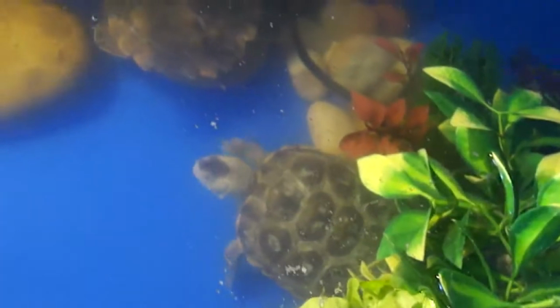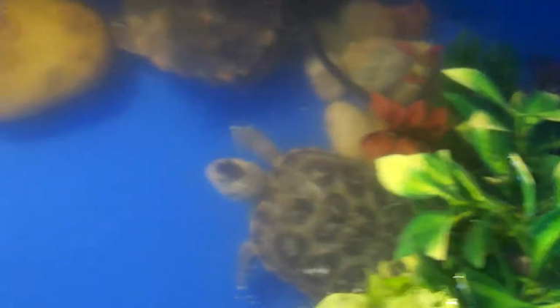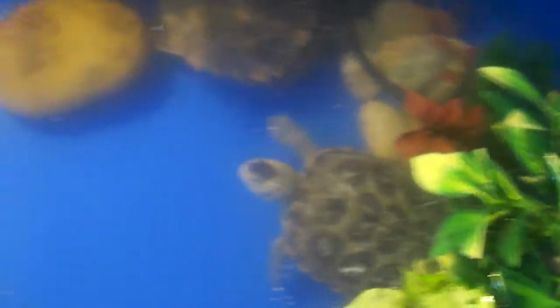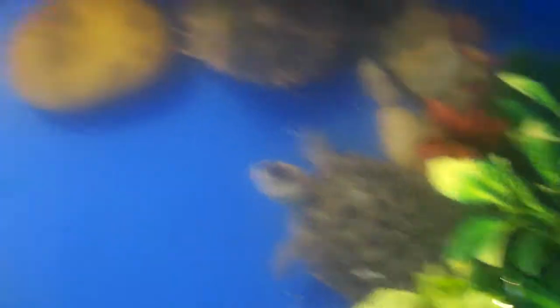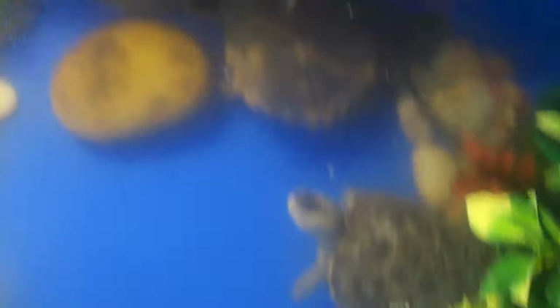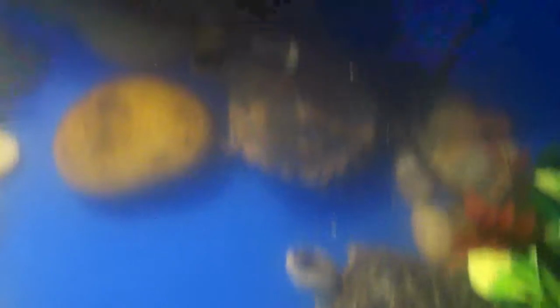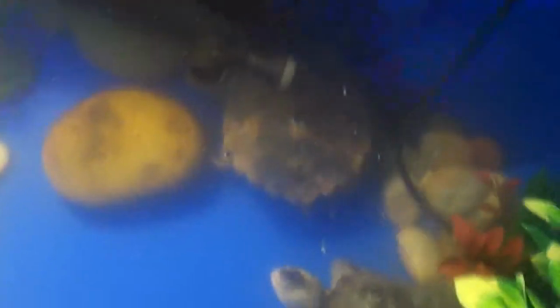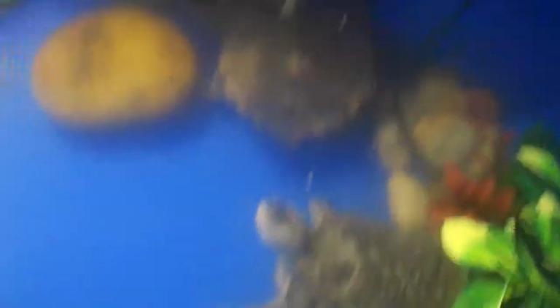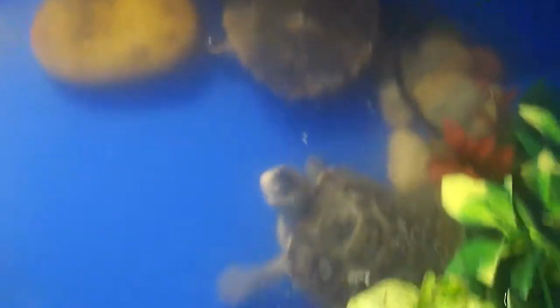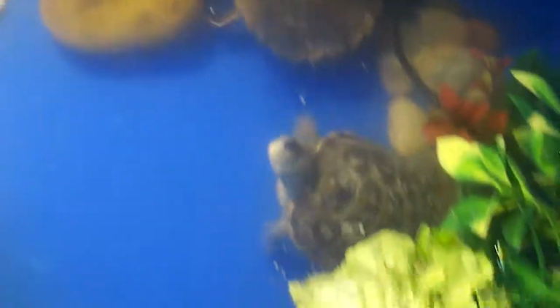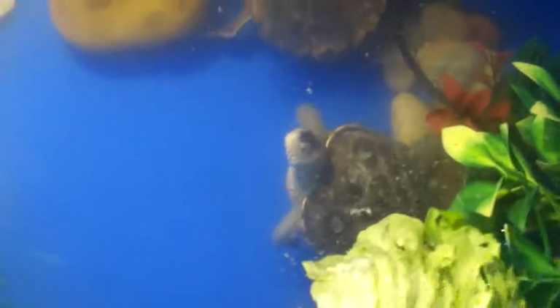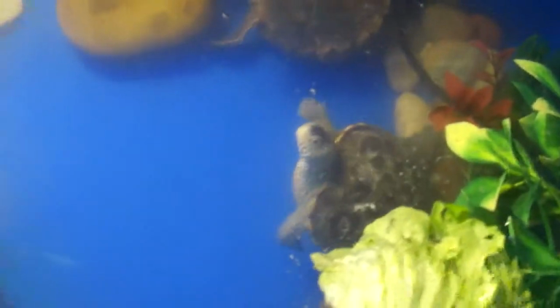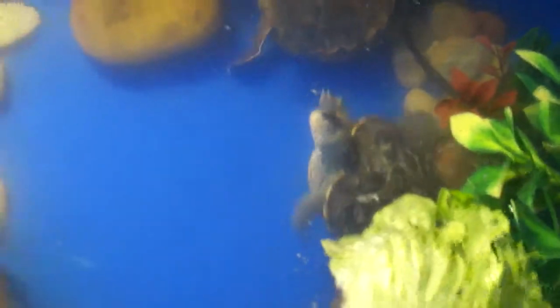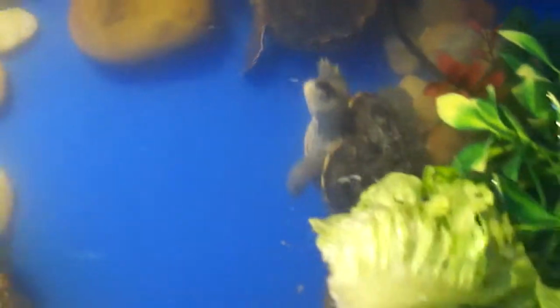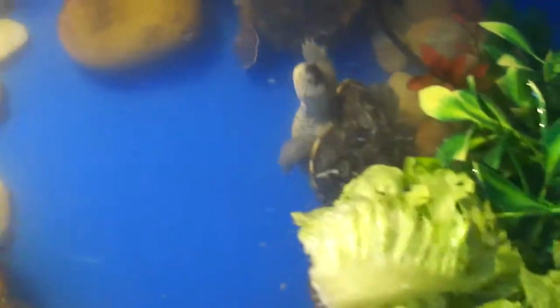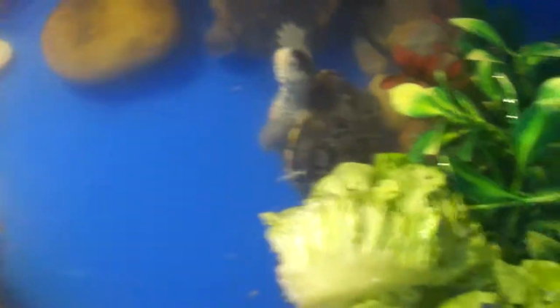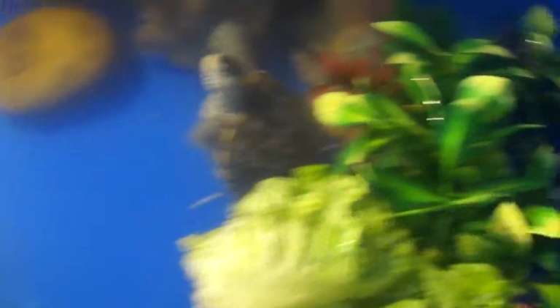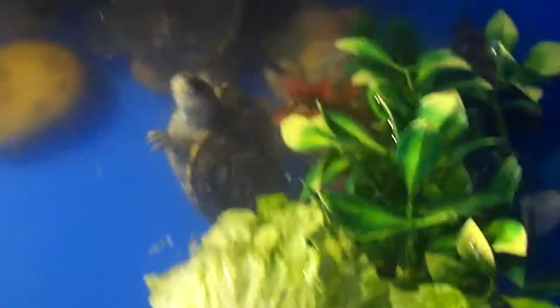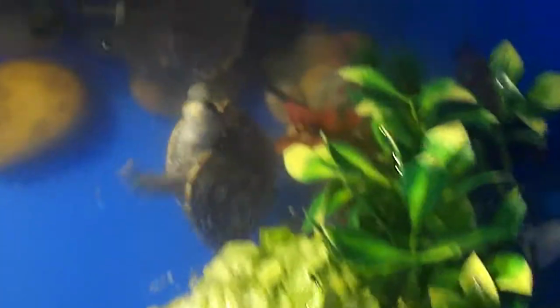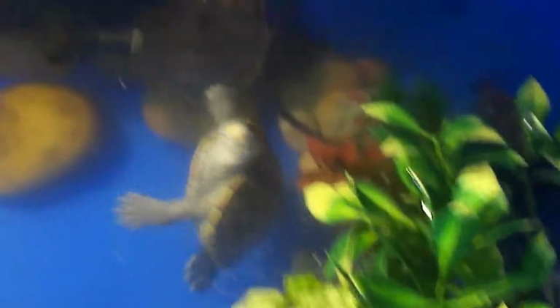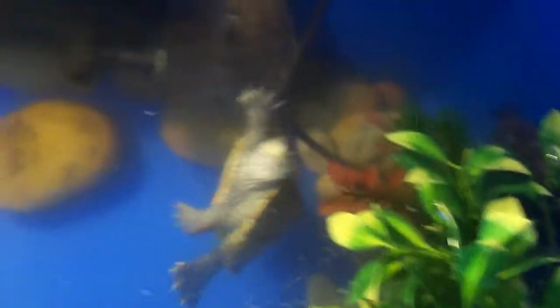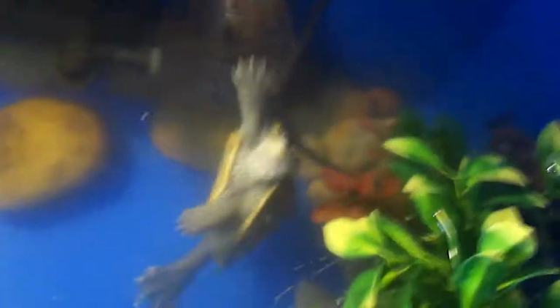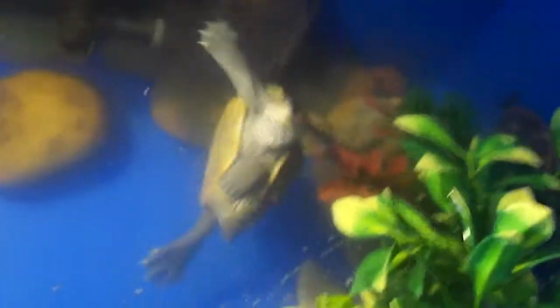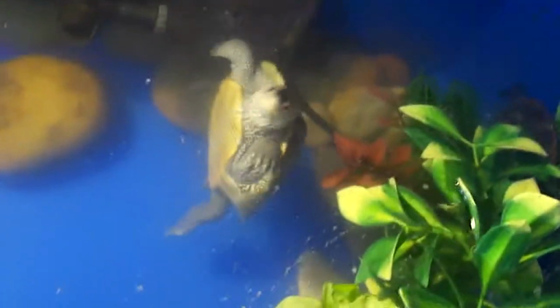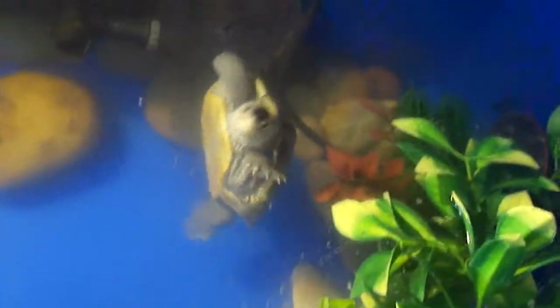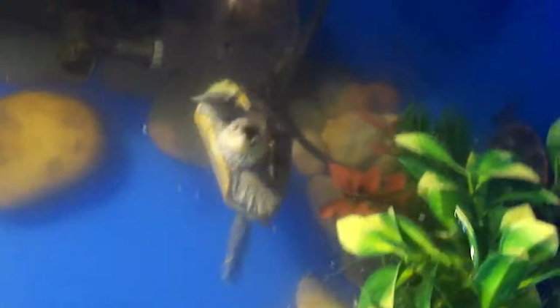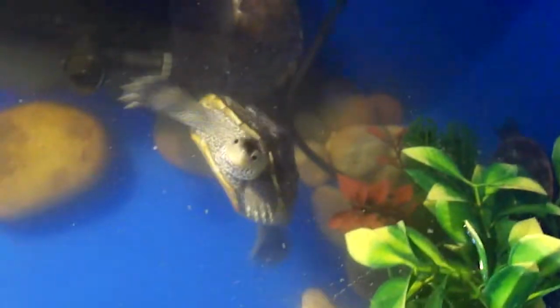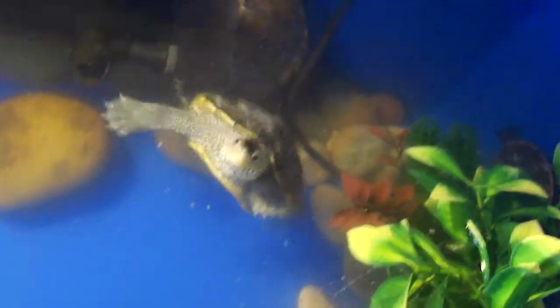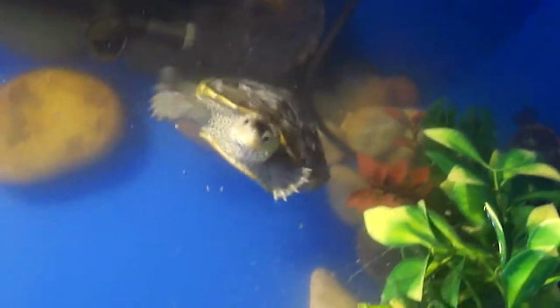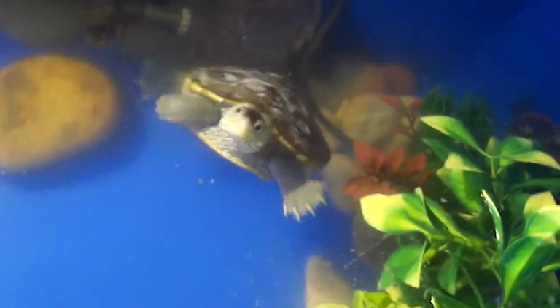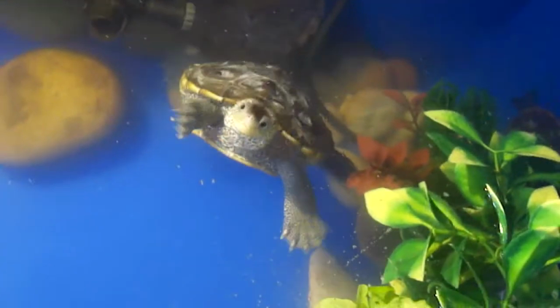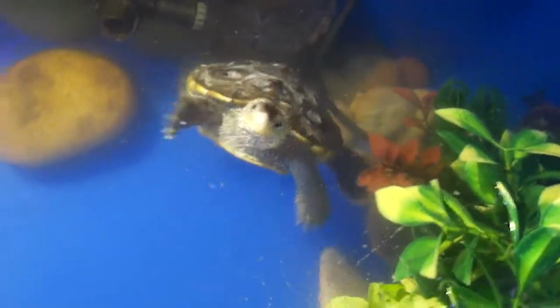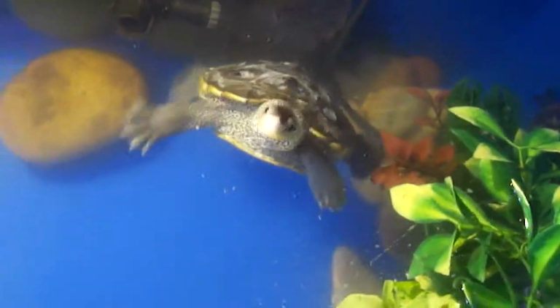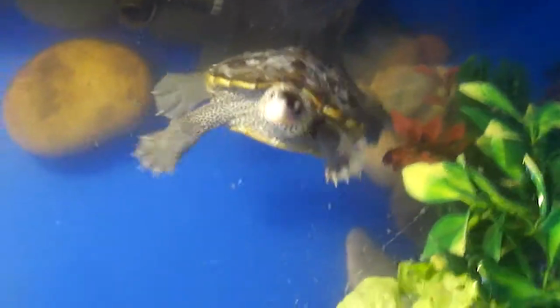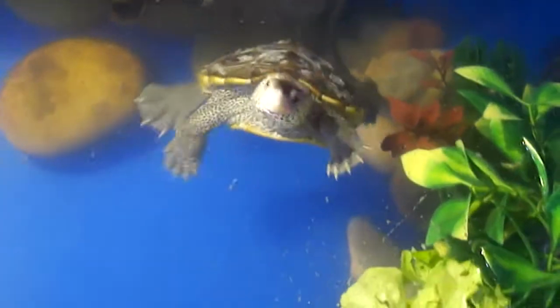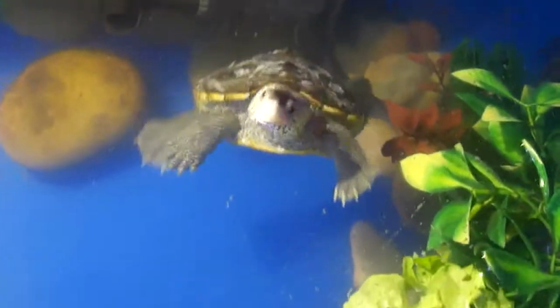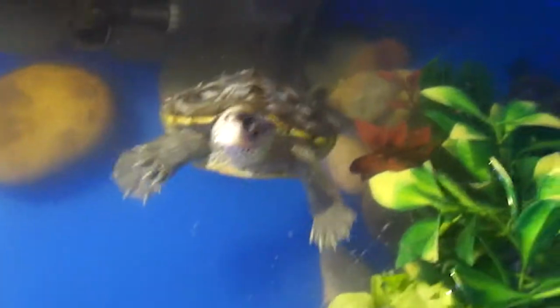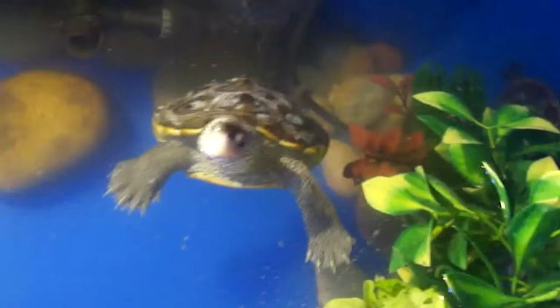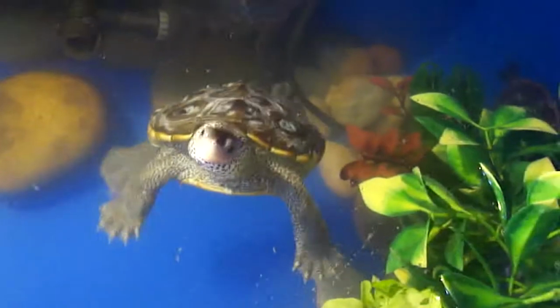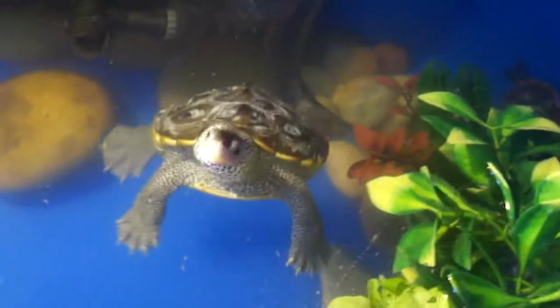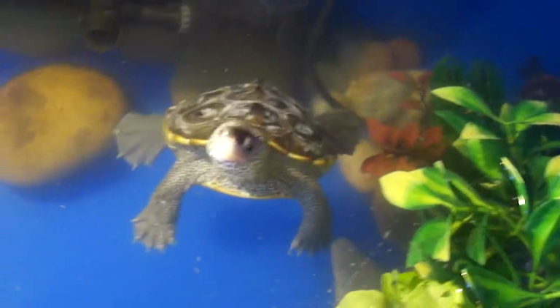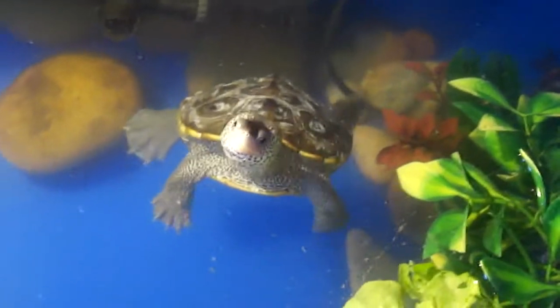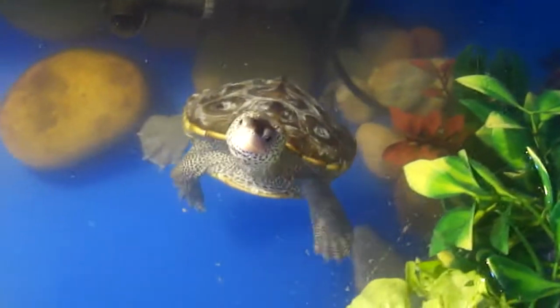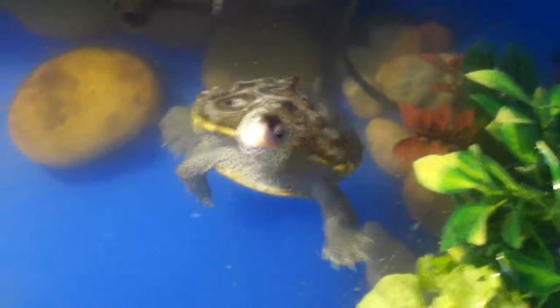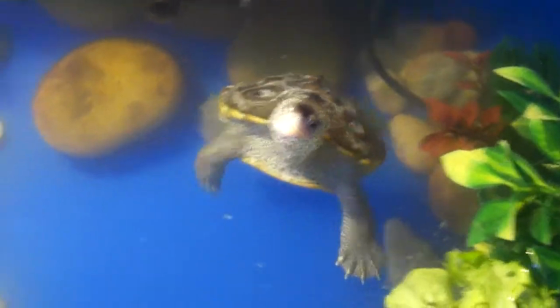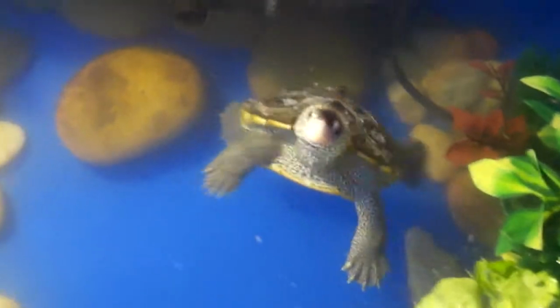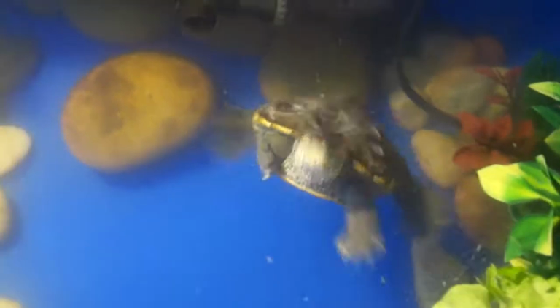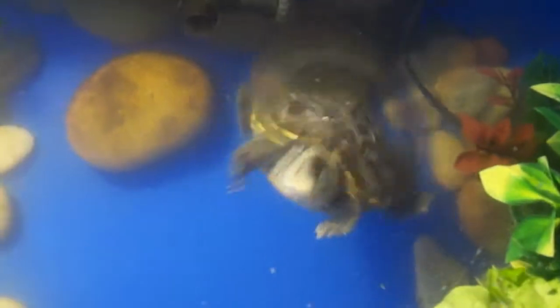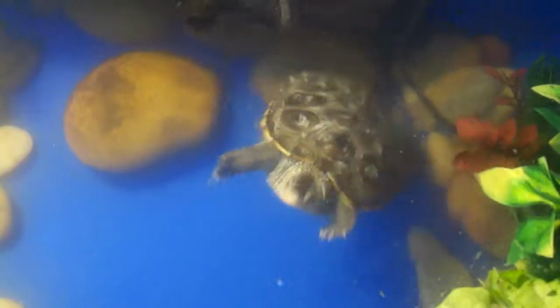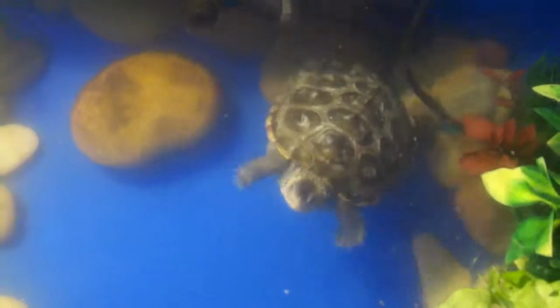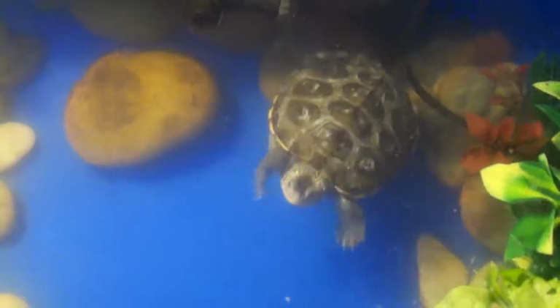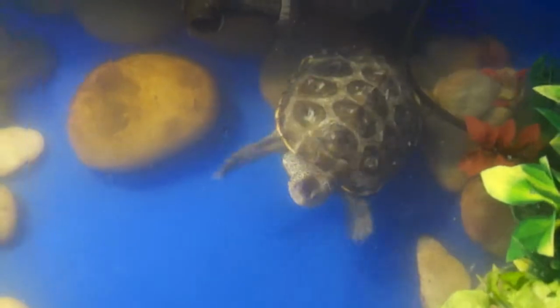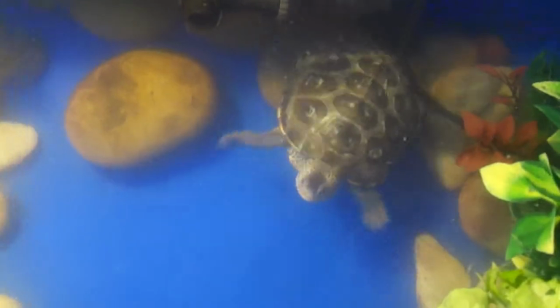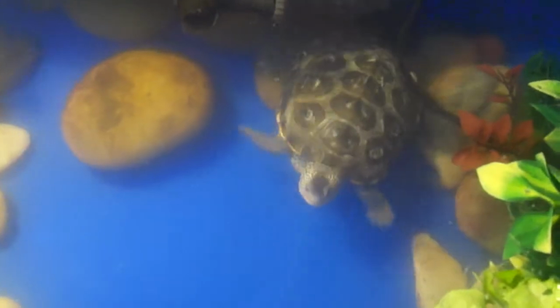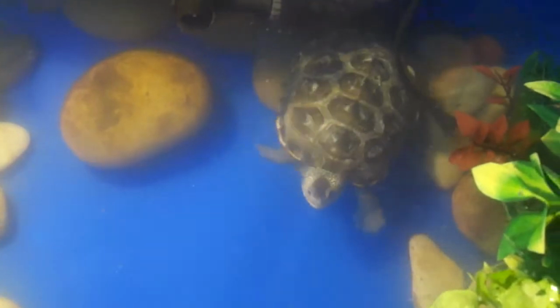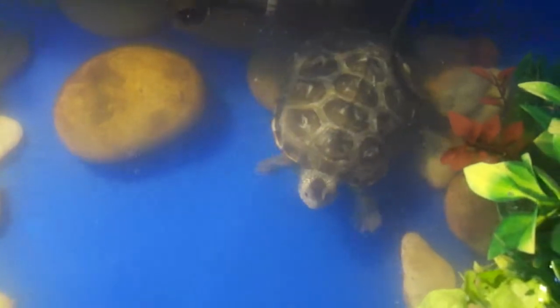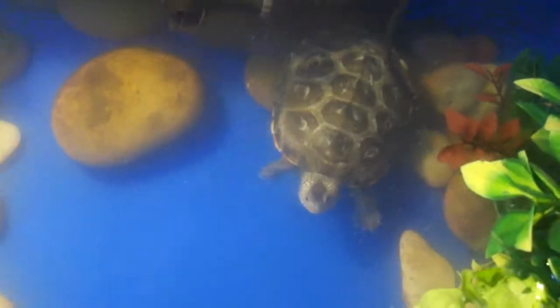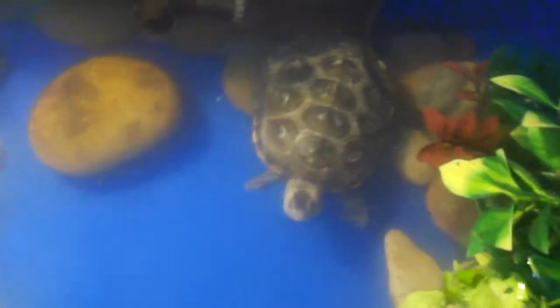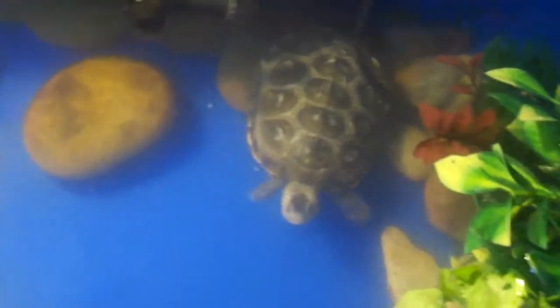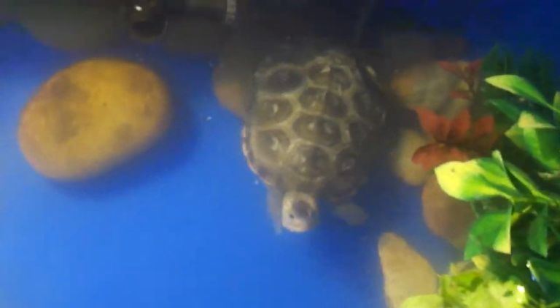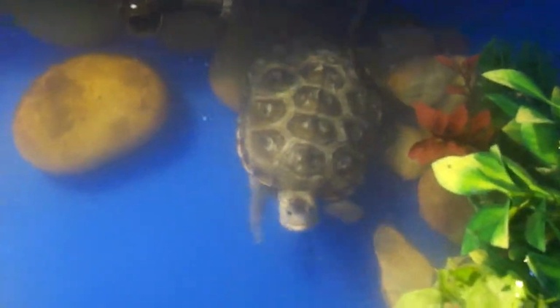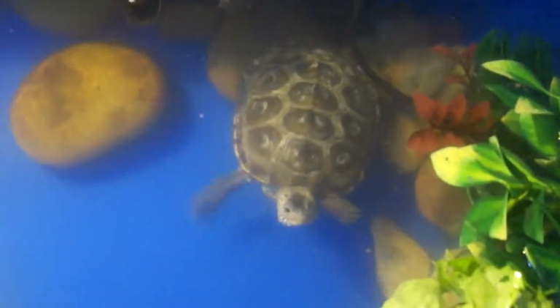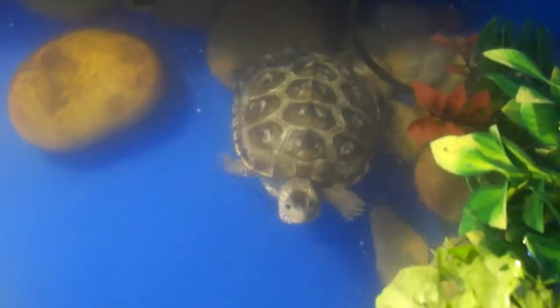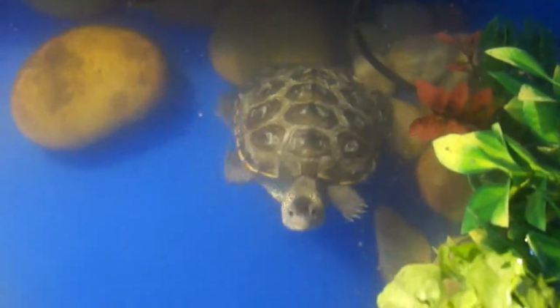He definitely has the best behavior I'd say — the most energetic, and he's not really scared or anything.